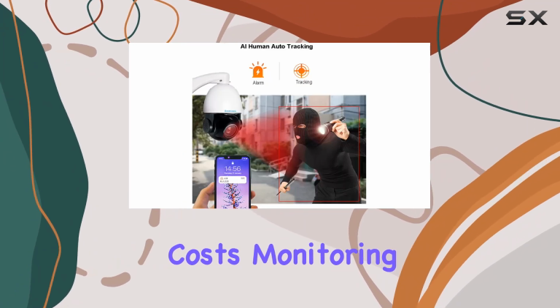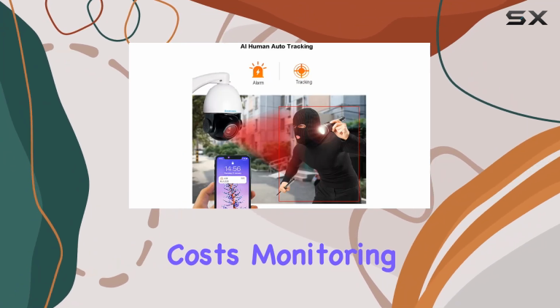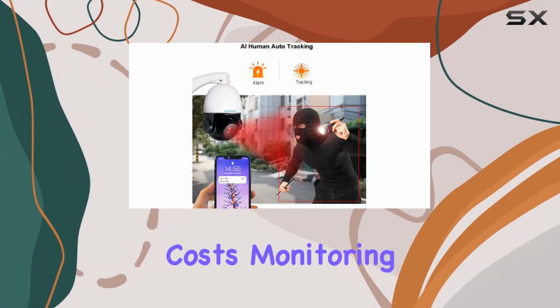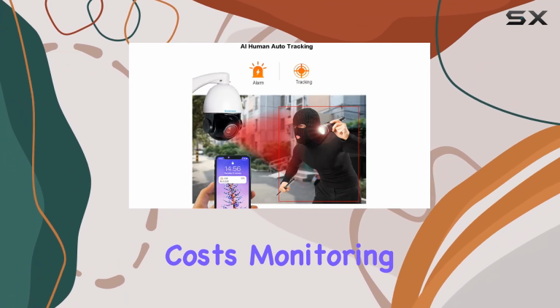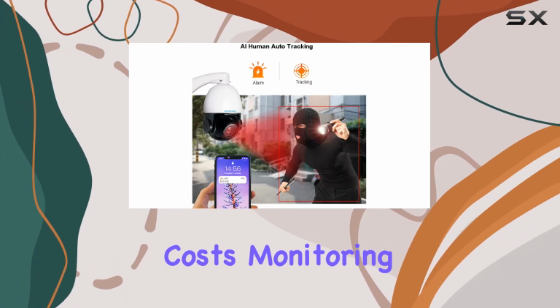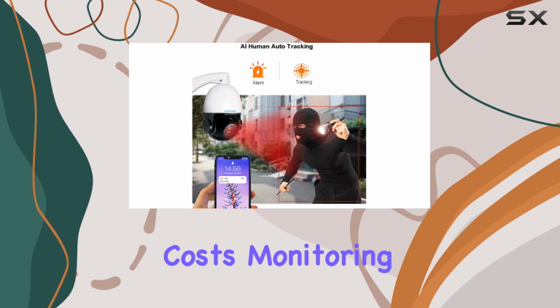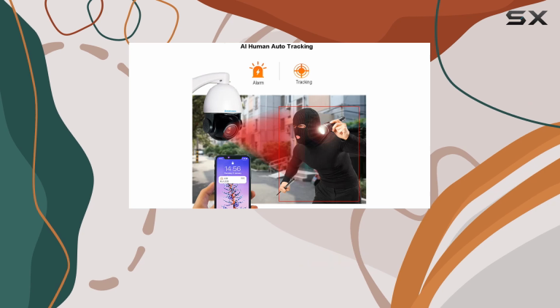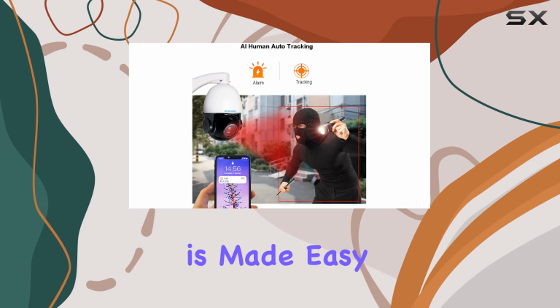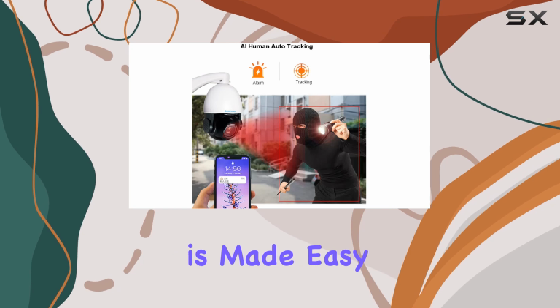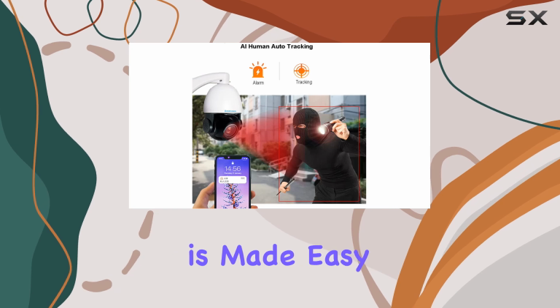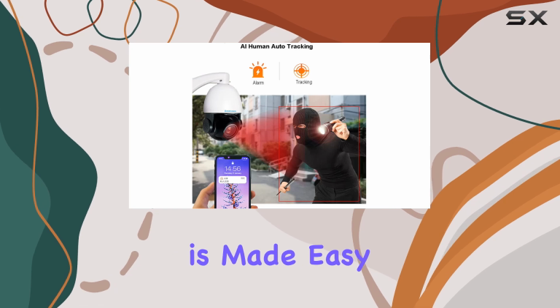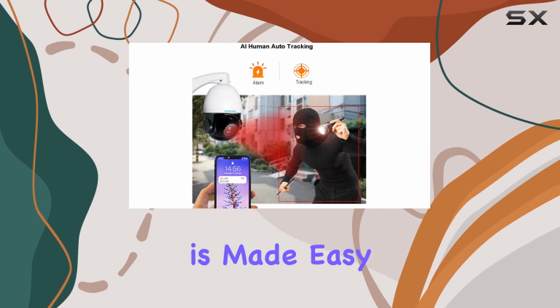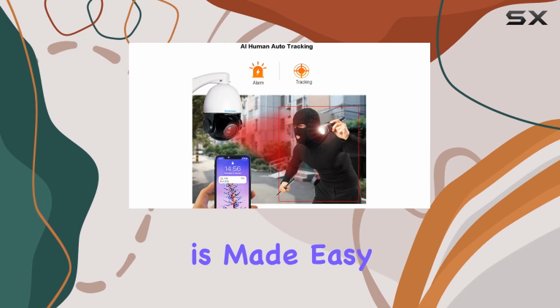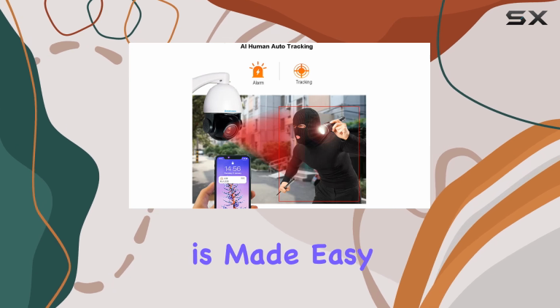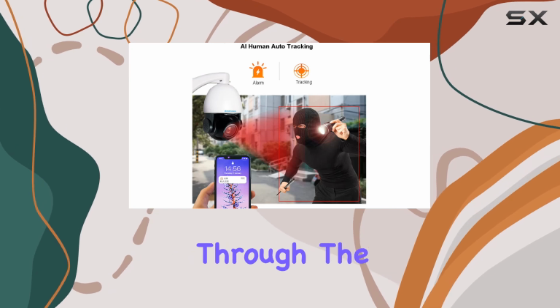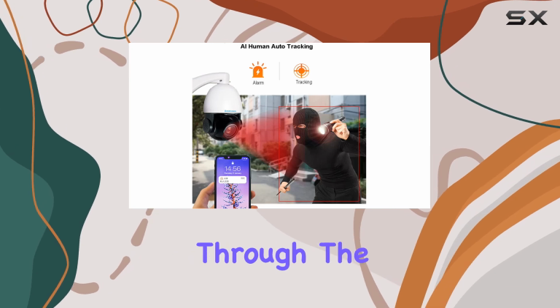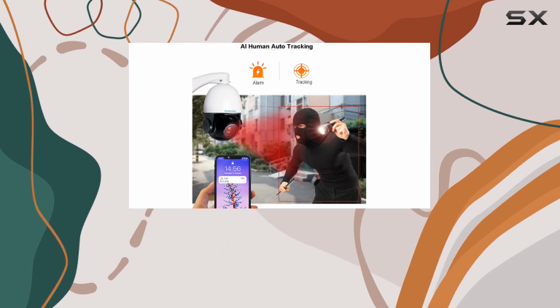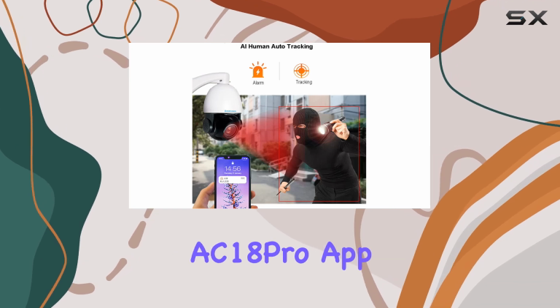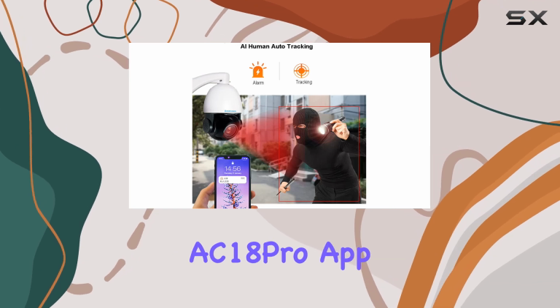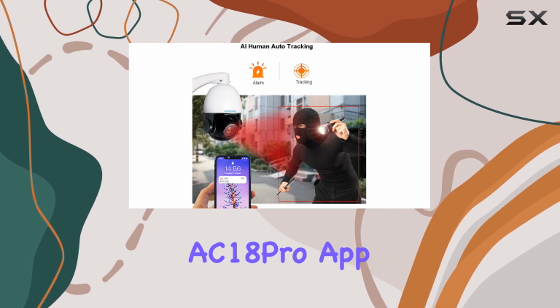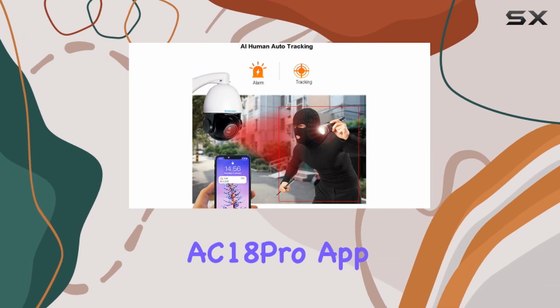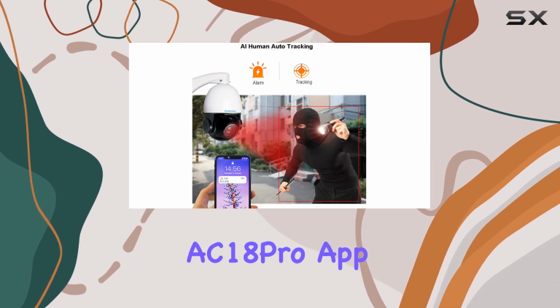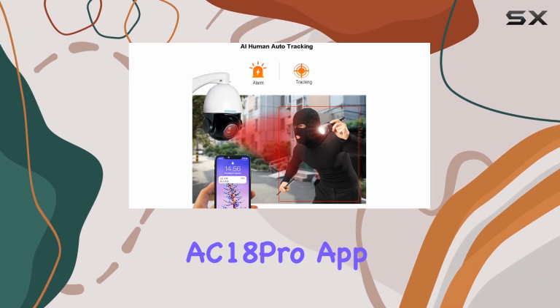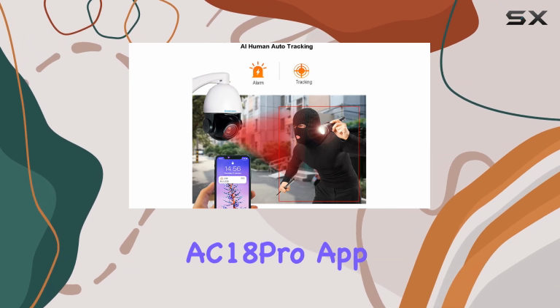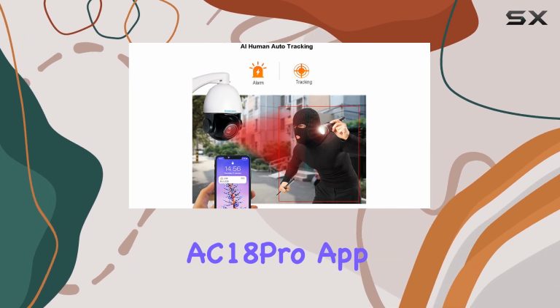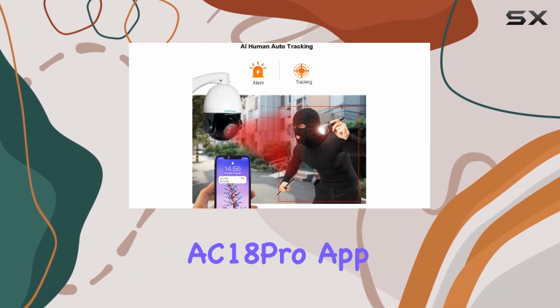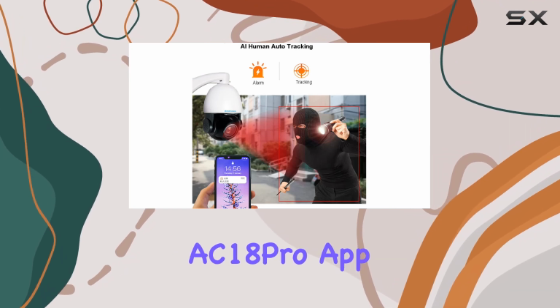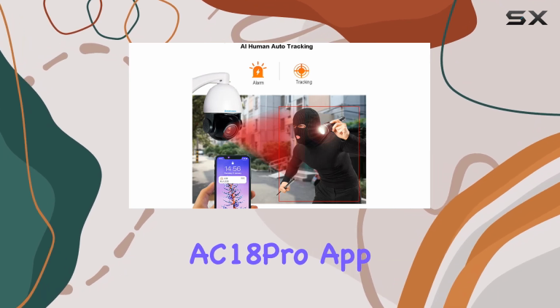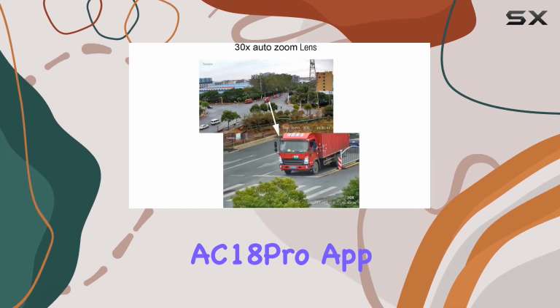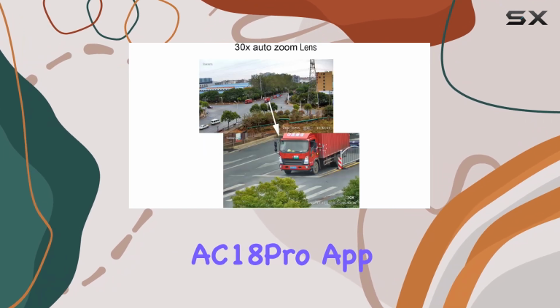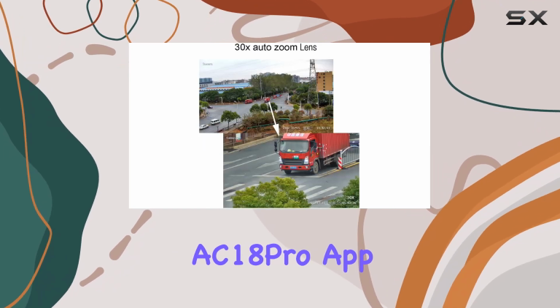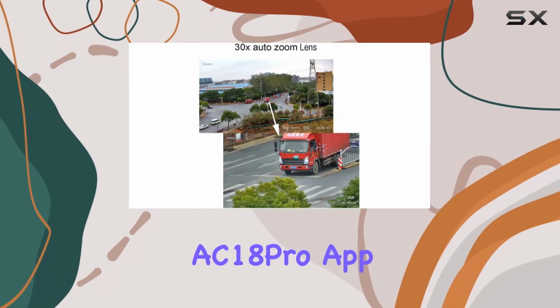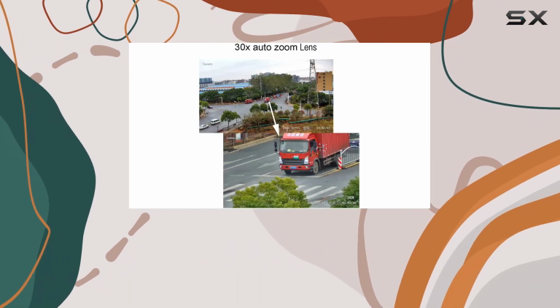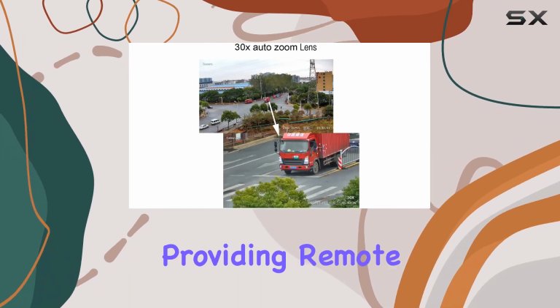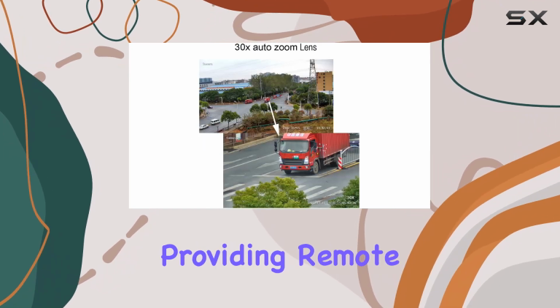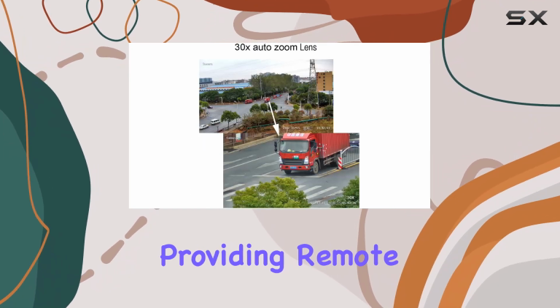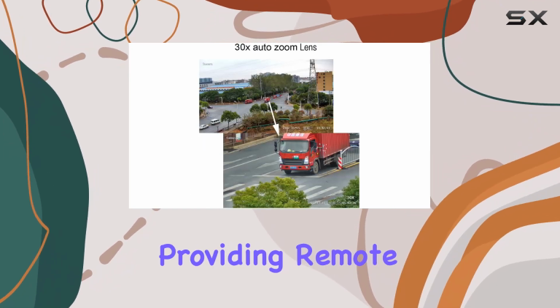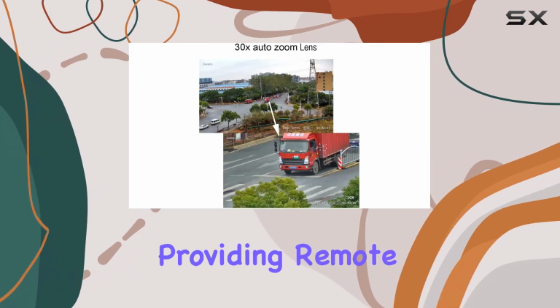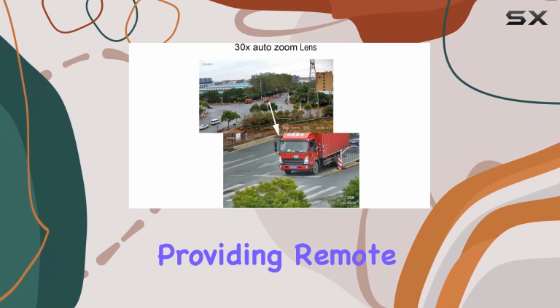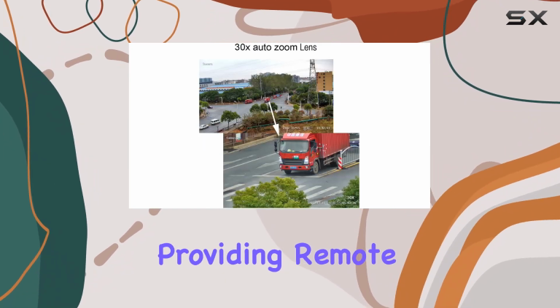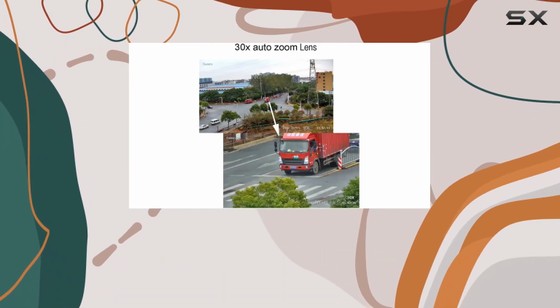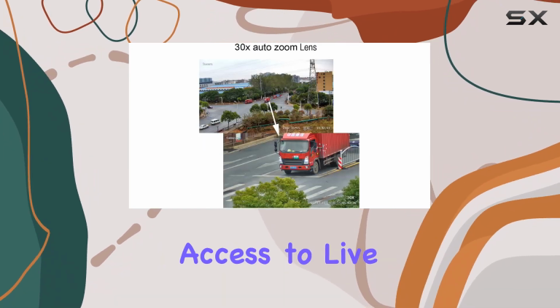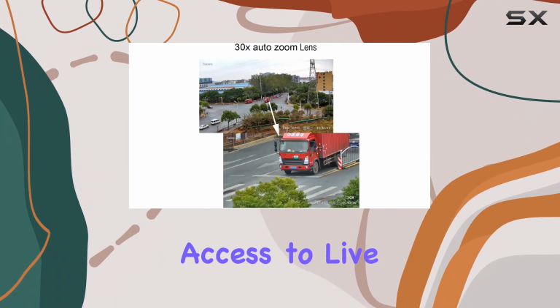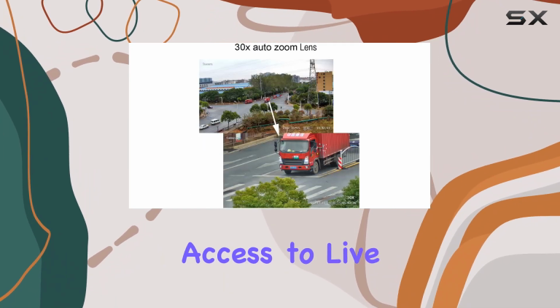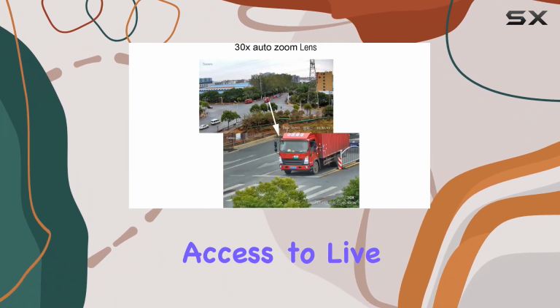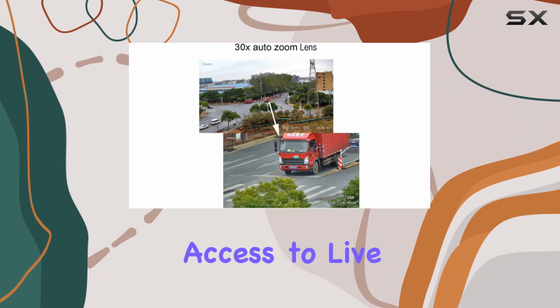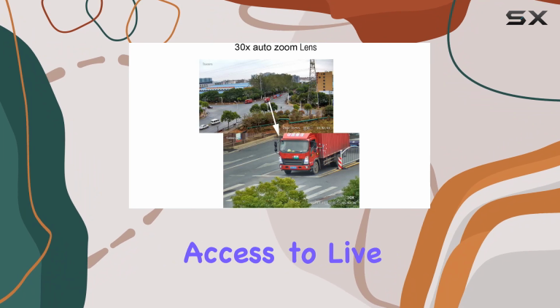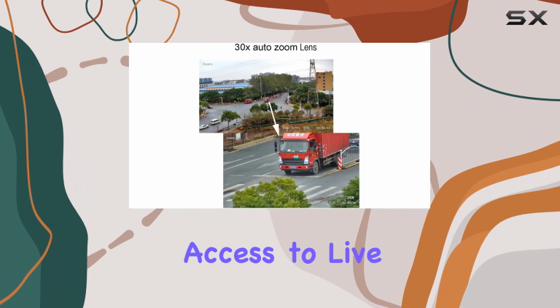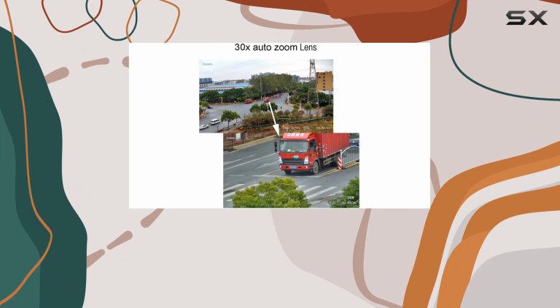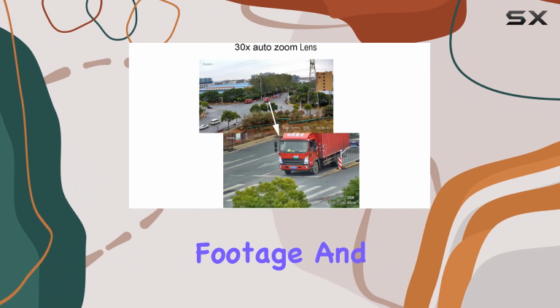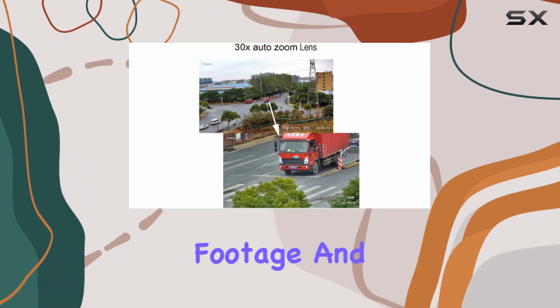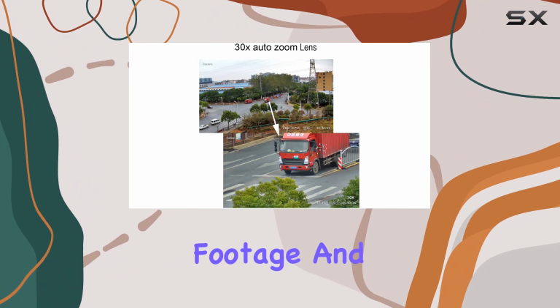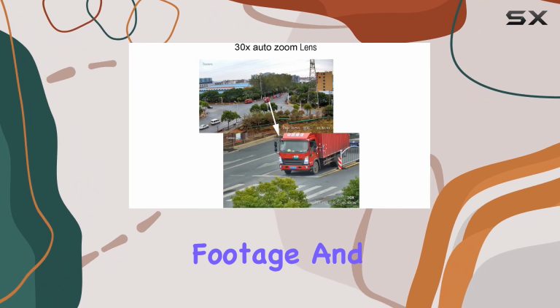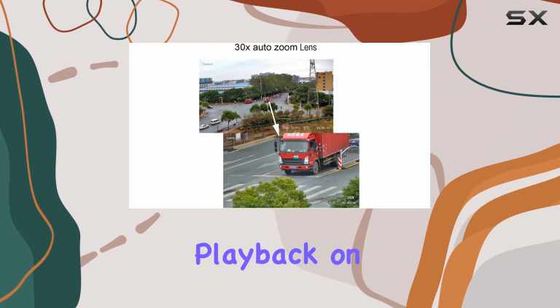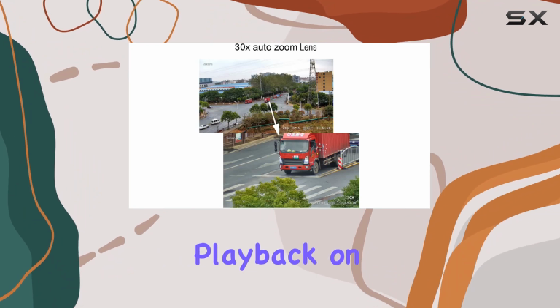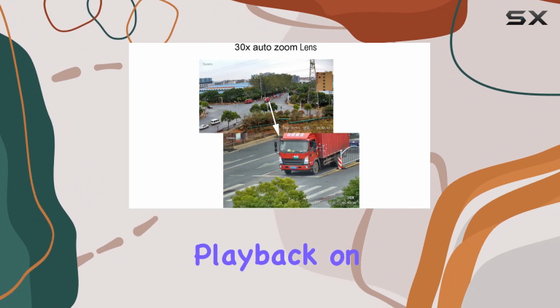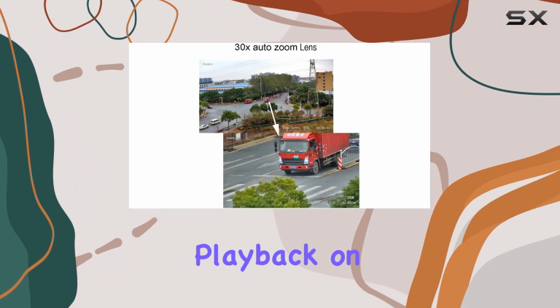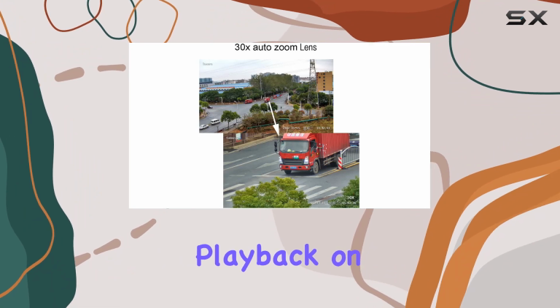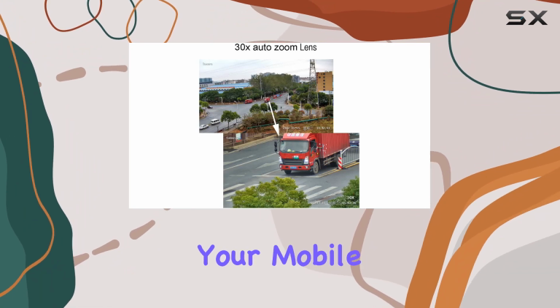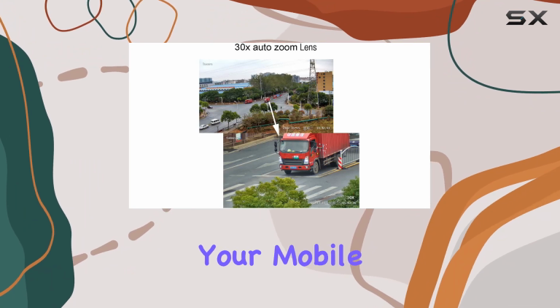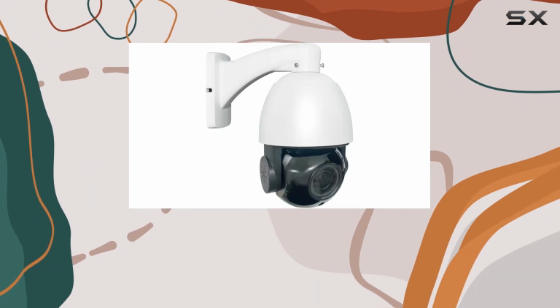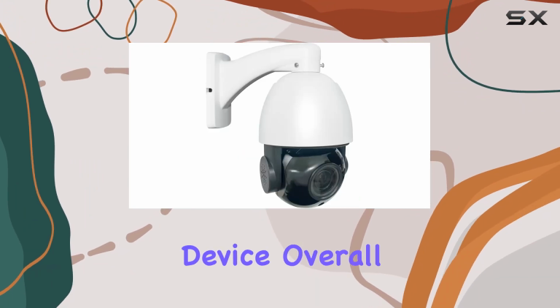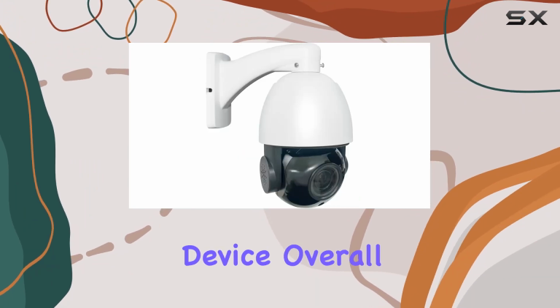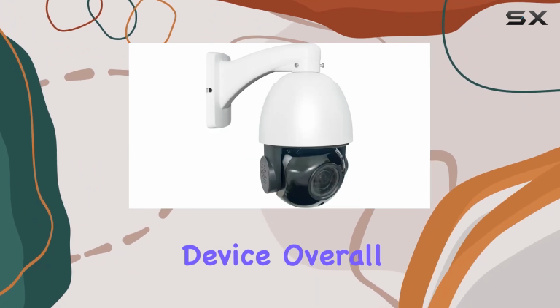Monitoring is made easy through the AC18 Pro app, providing remote access to live footage and playback on your mobile device.